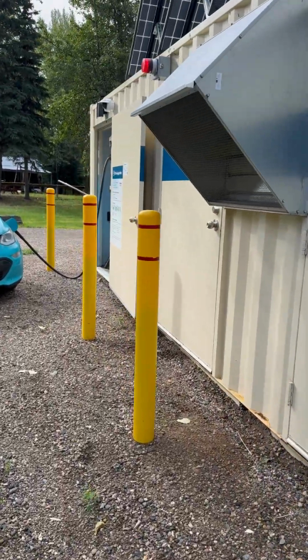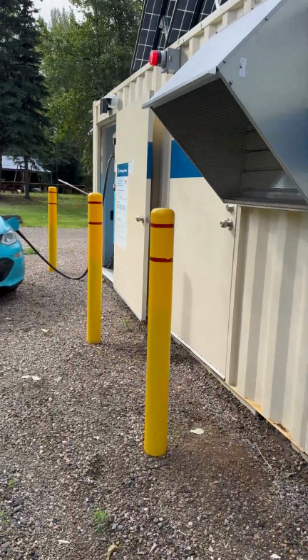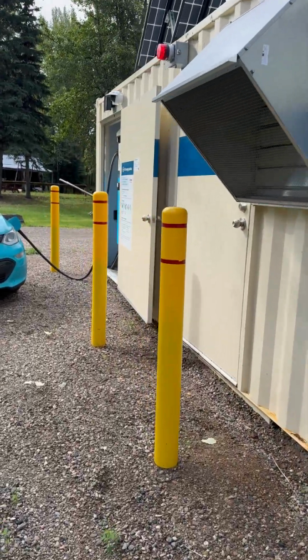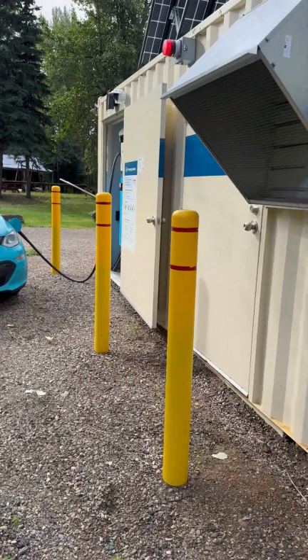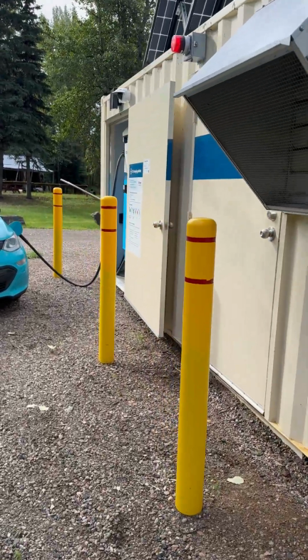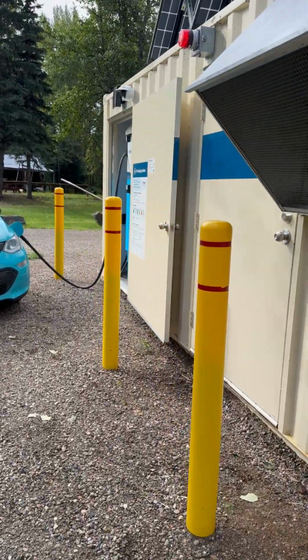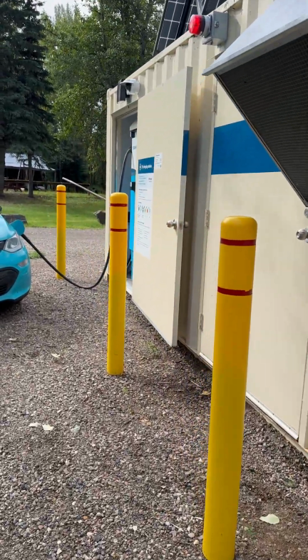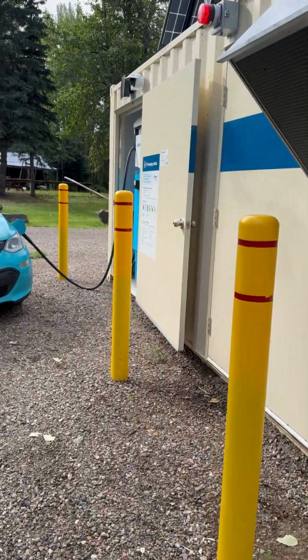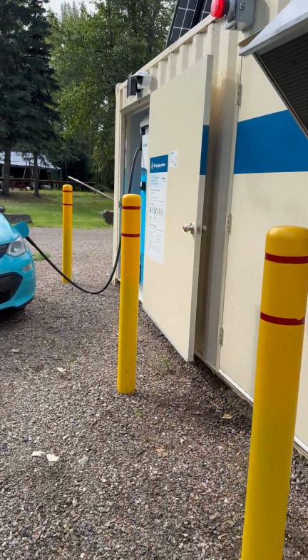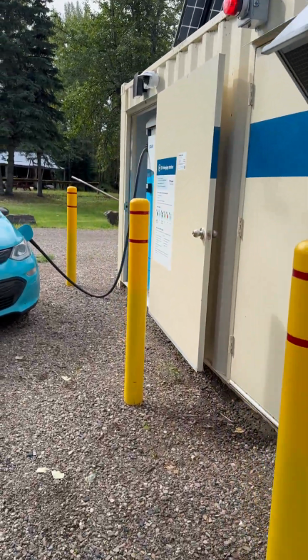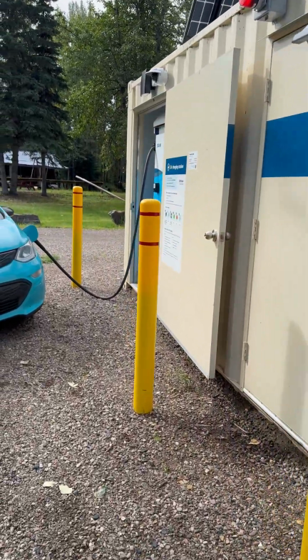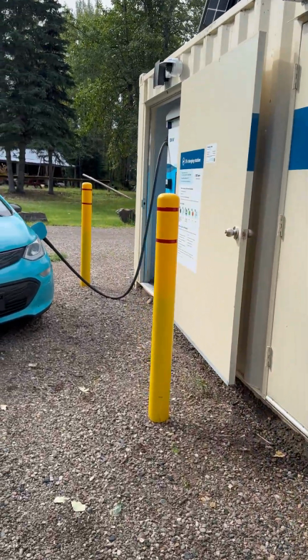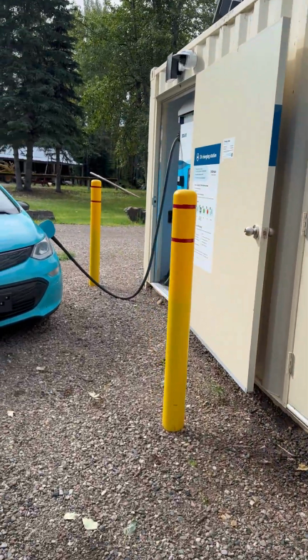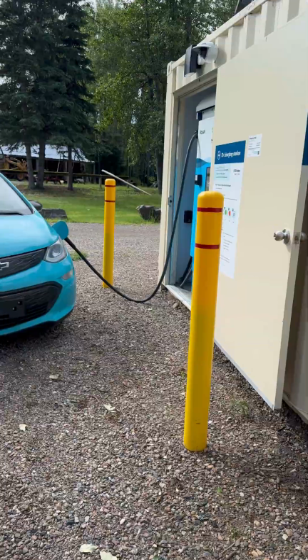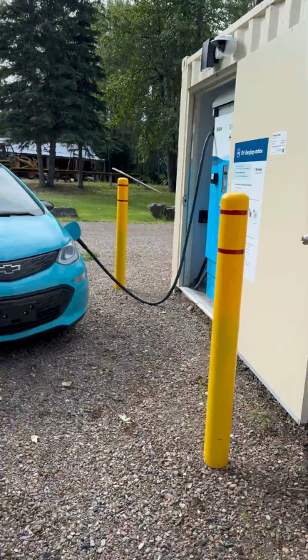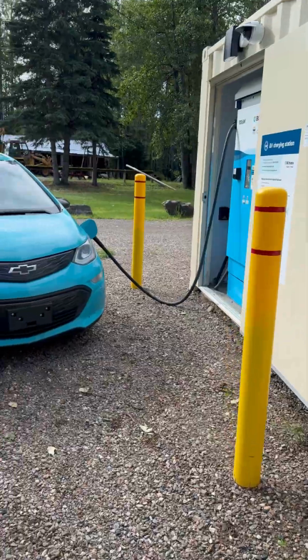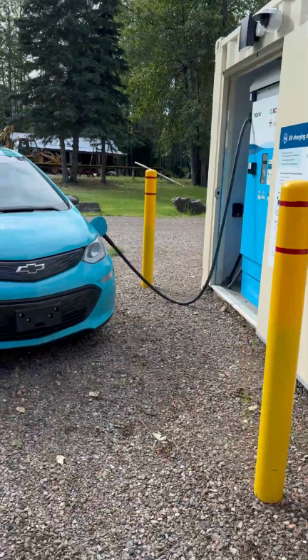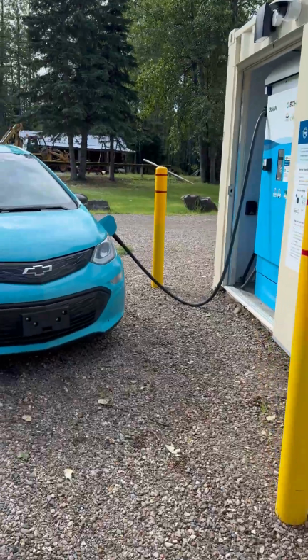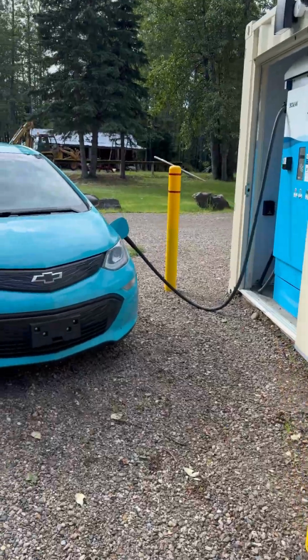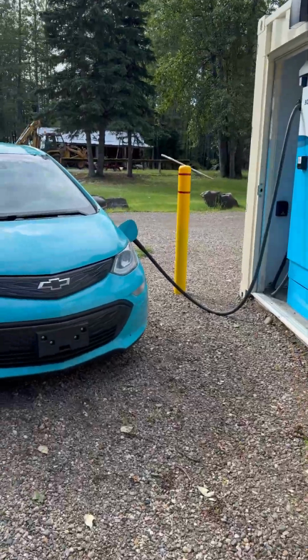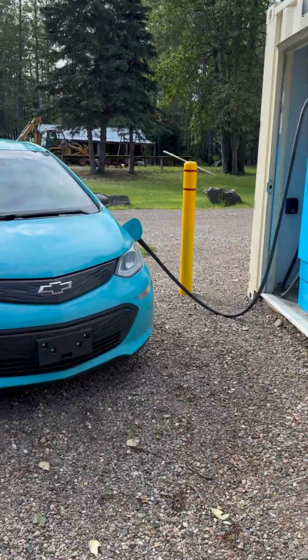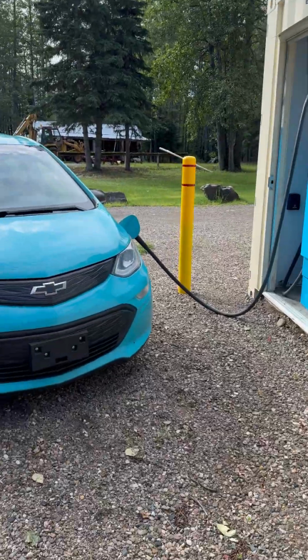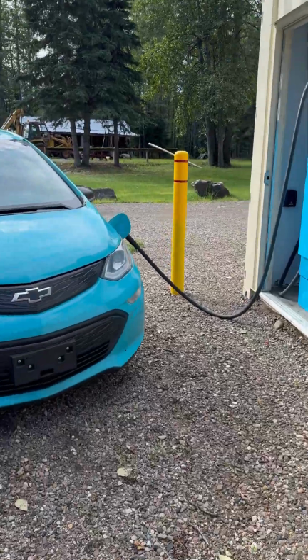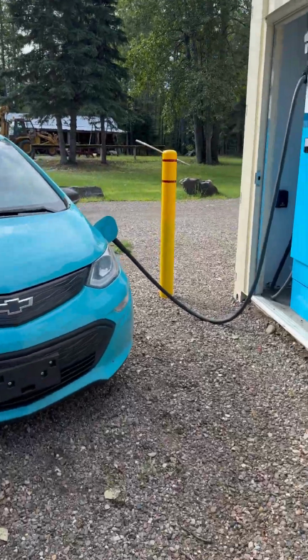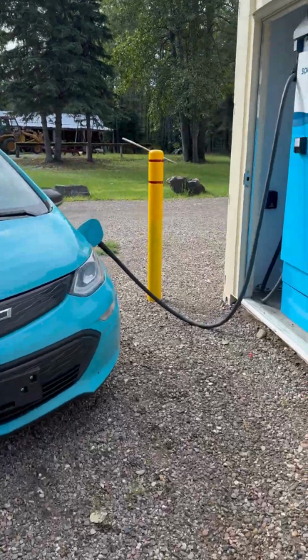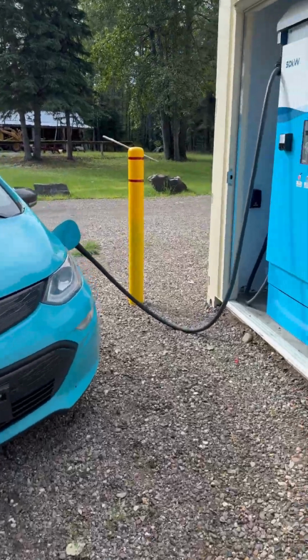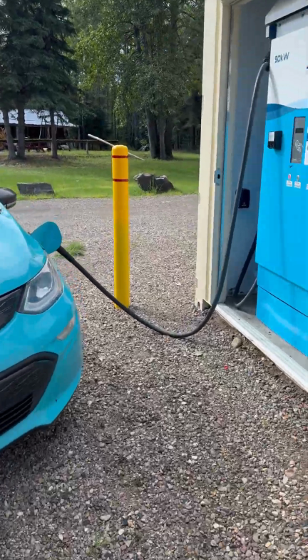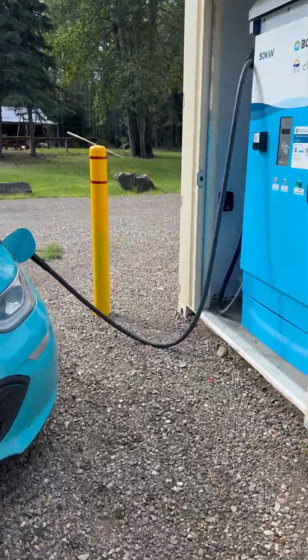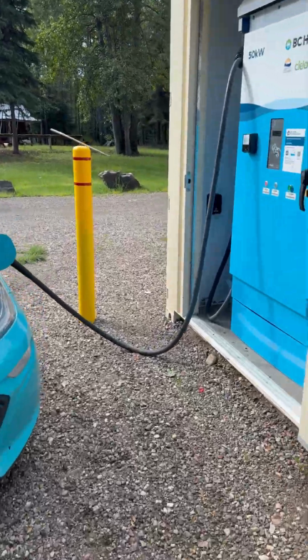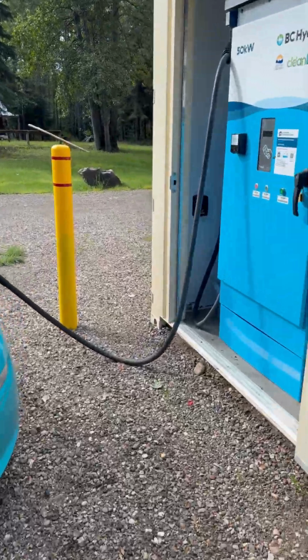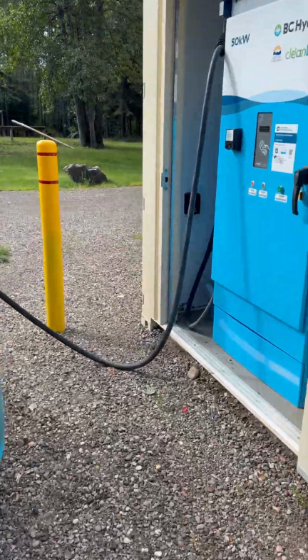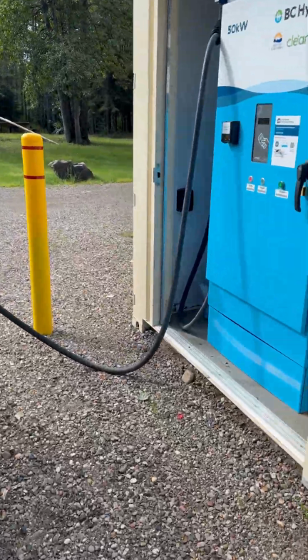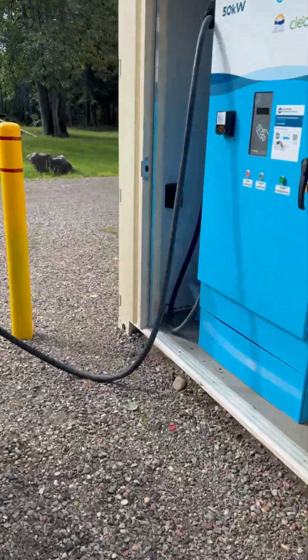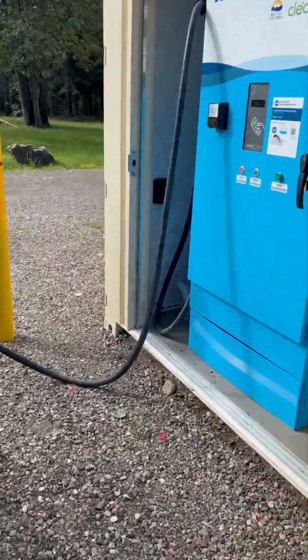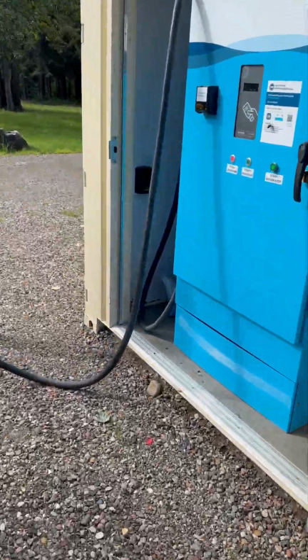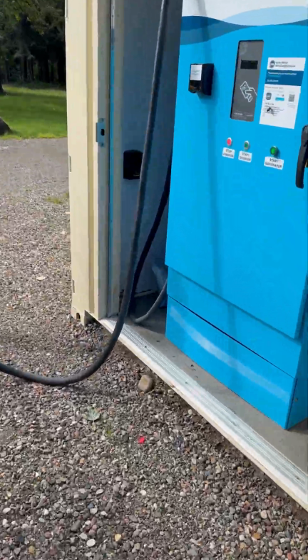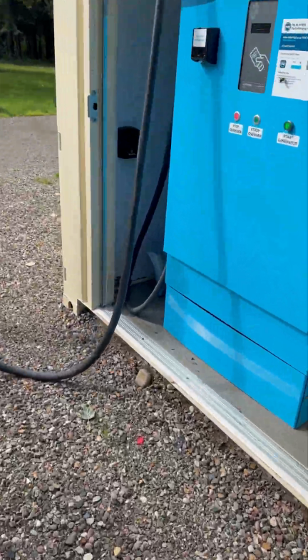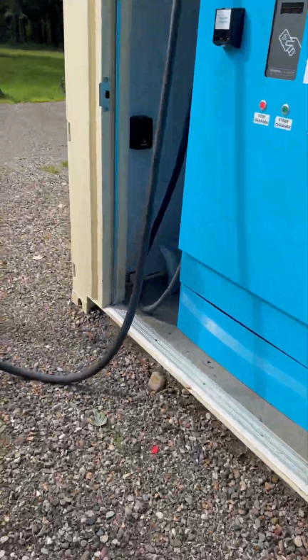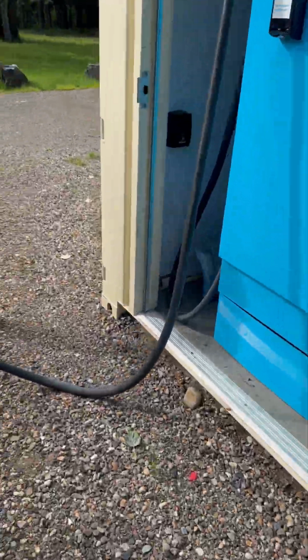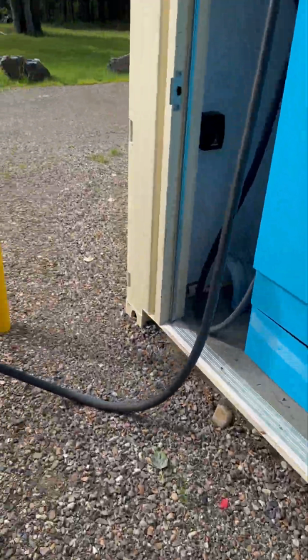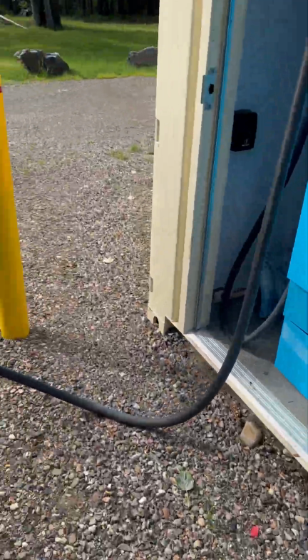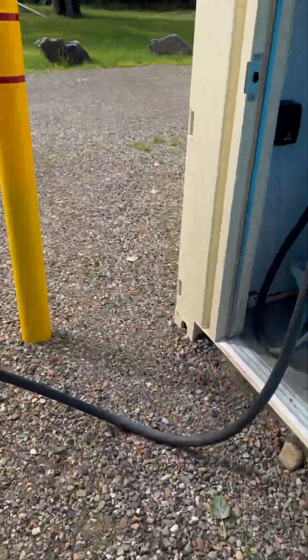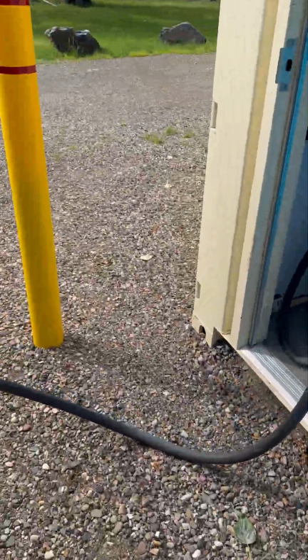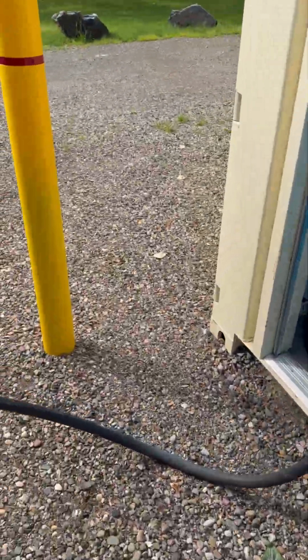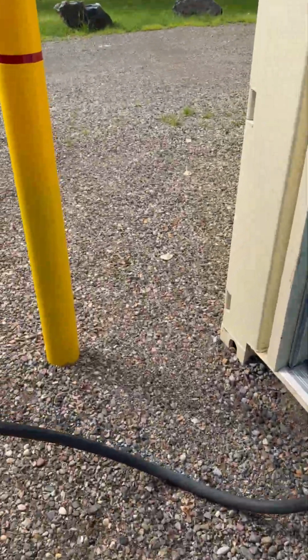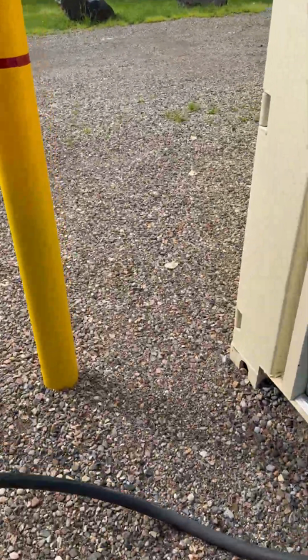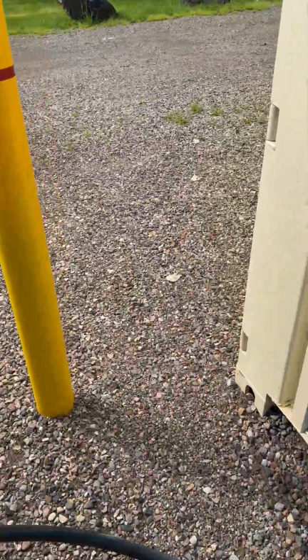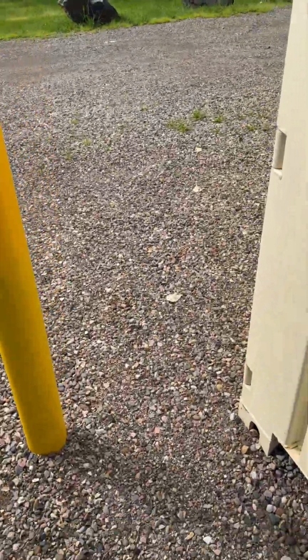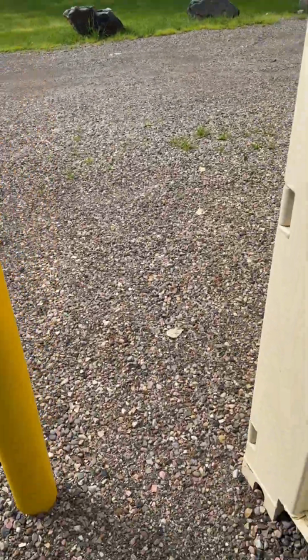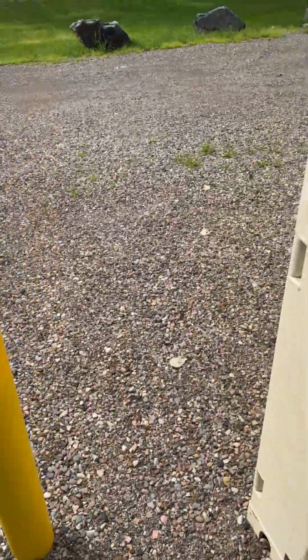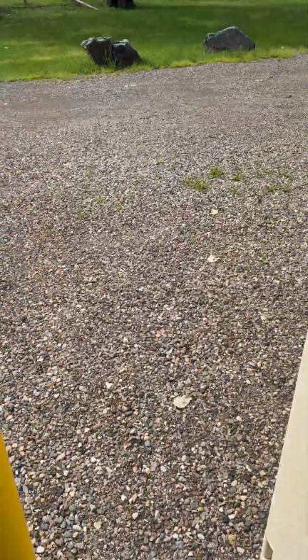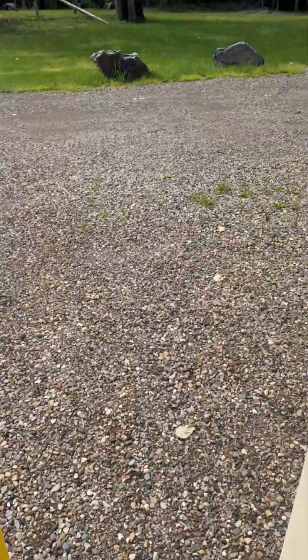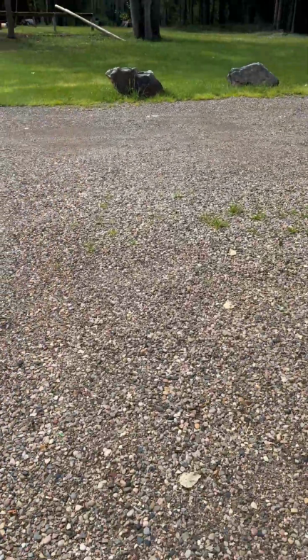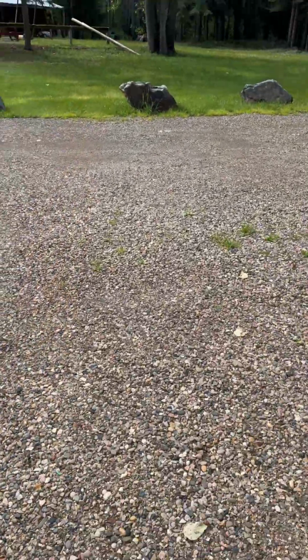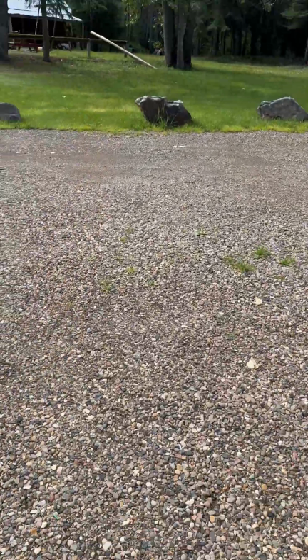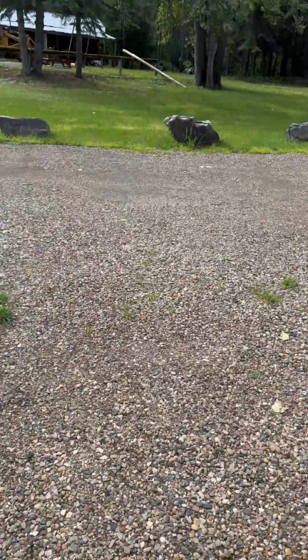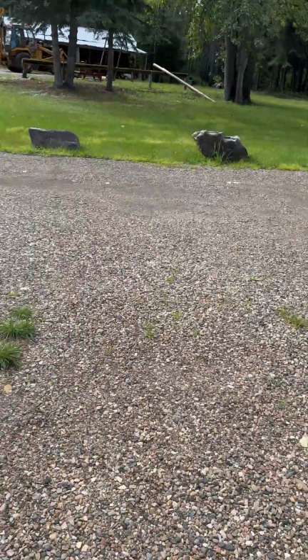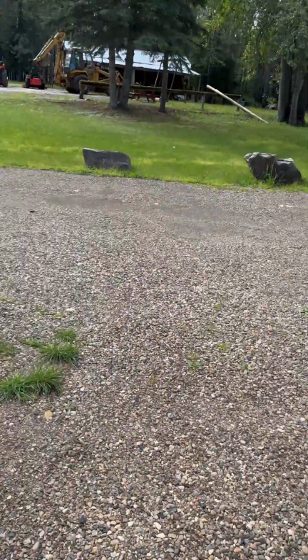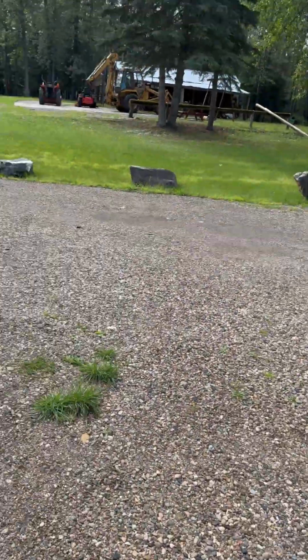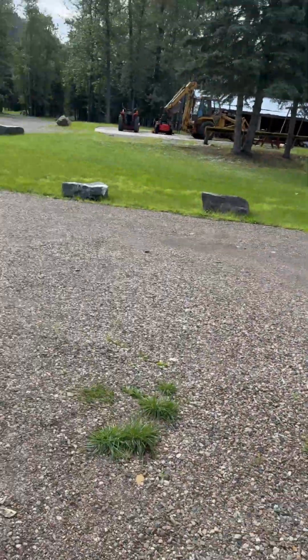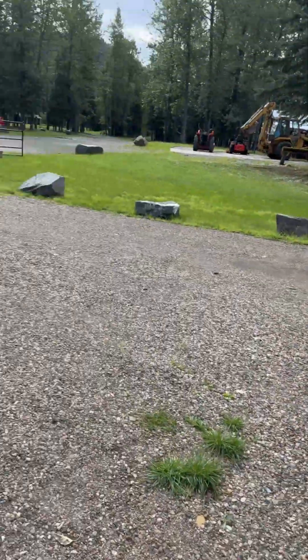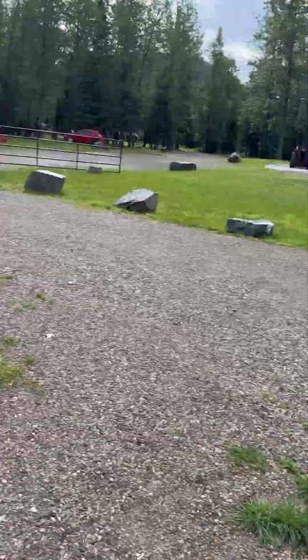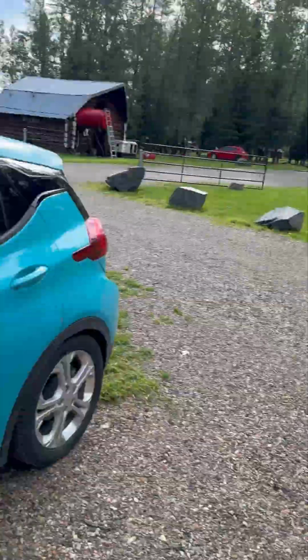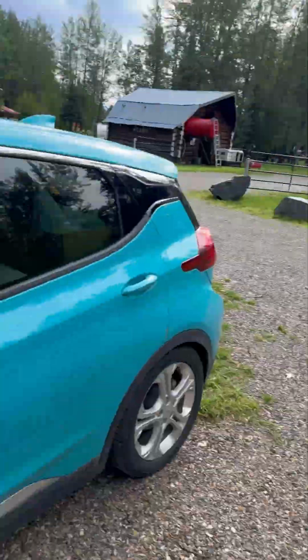It allows us to charge completely off-grid. There's not even any cell service here.